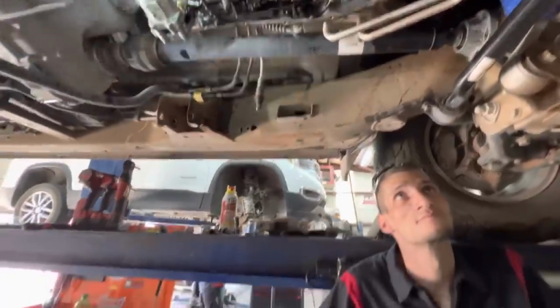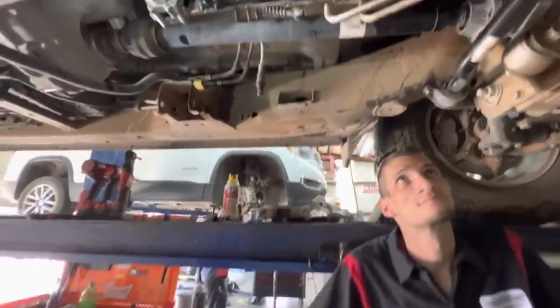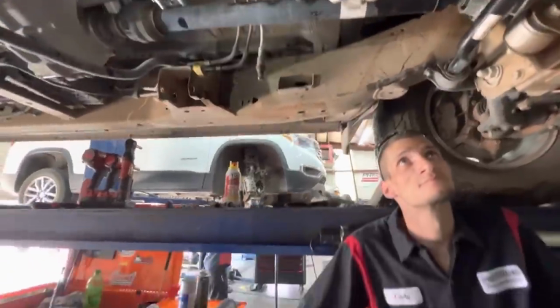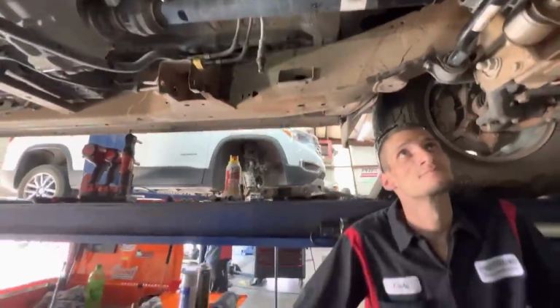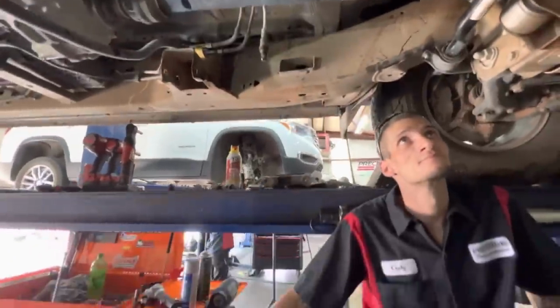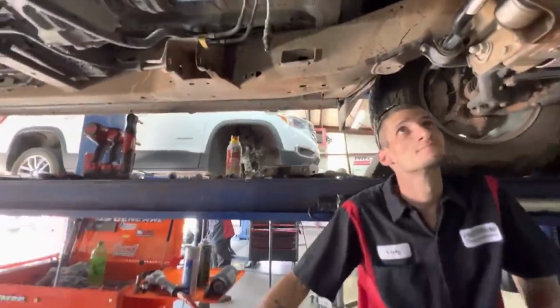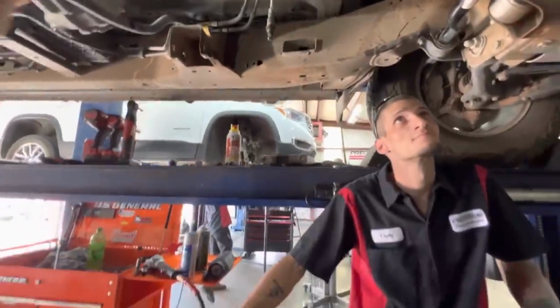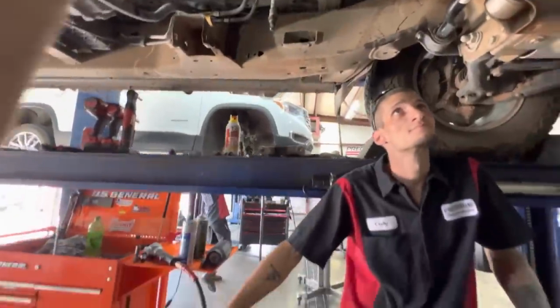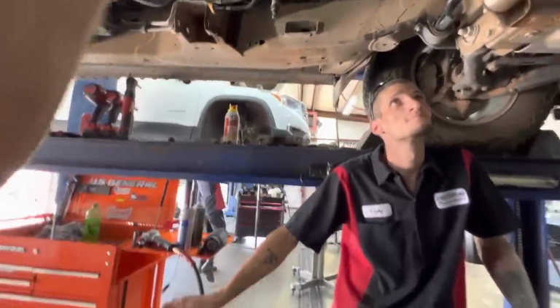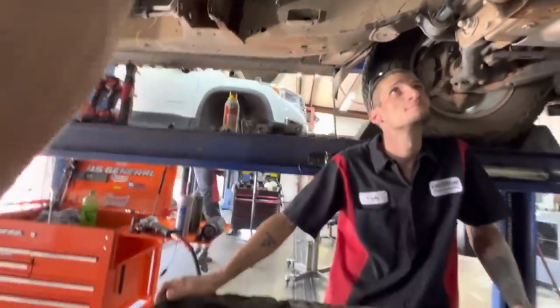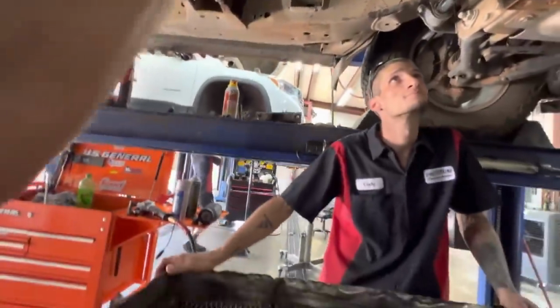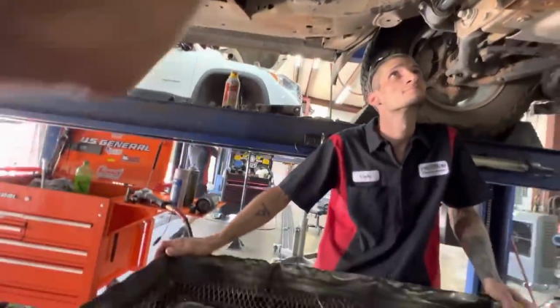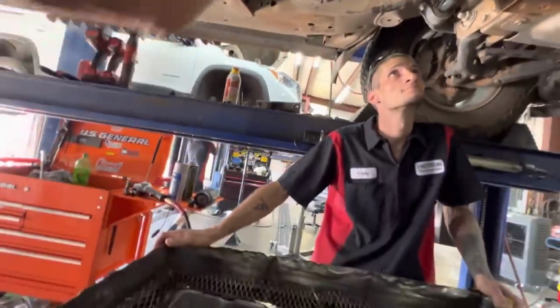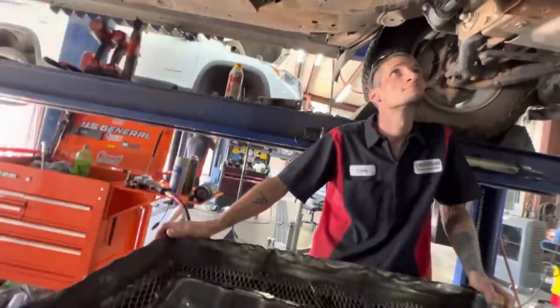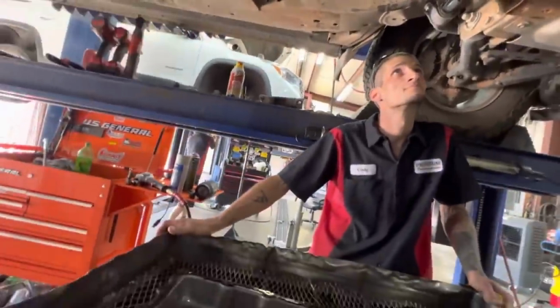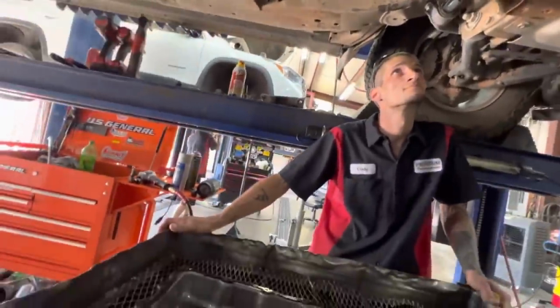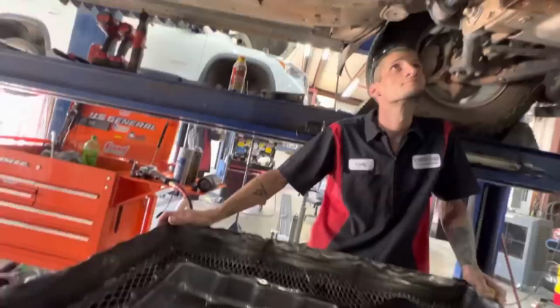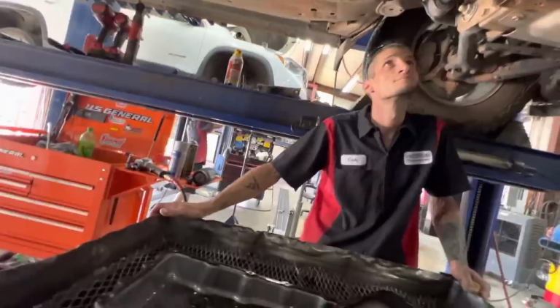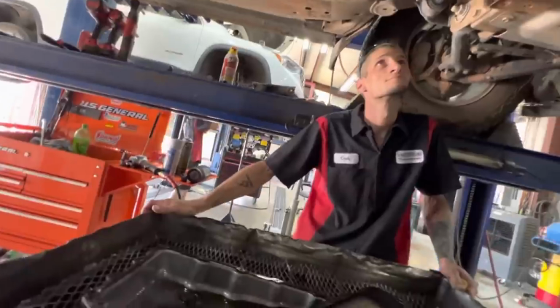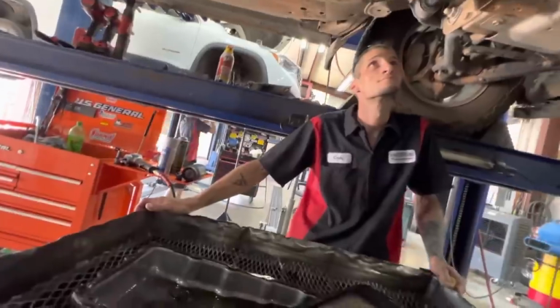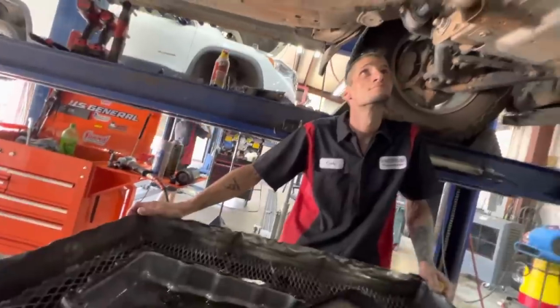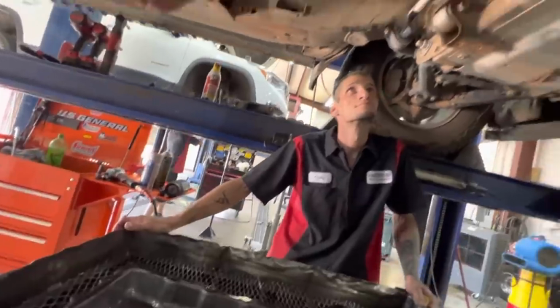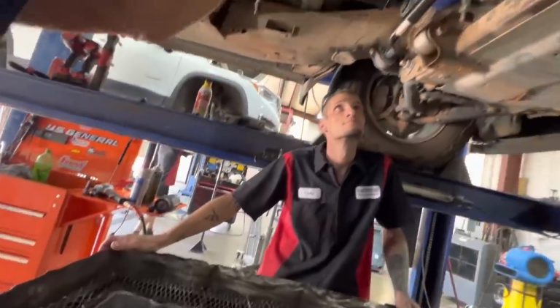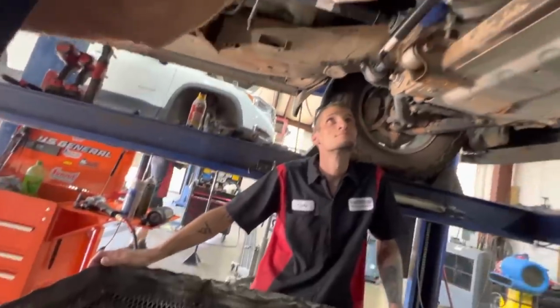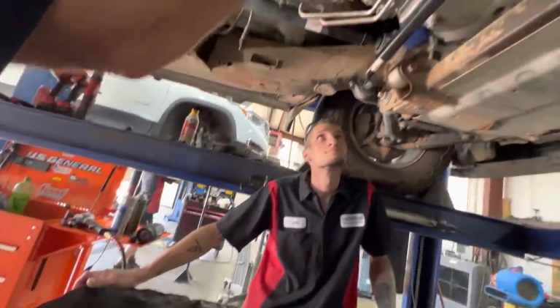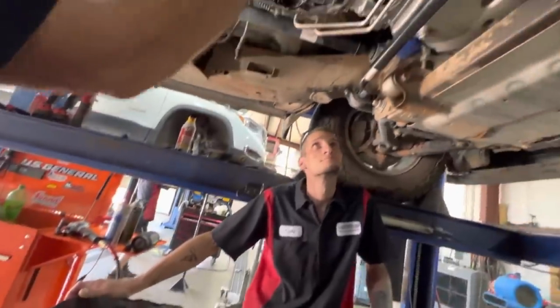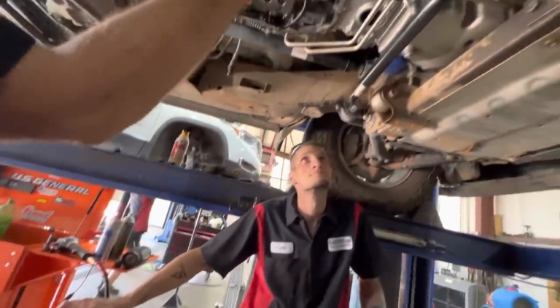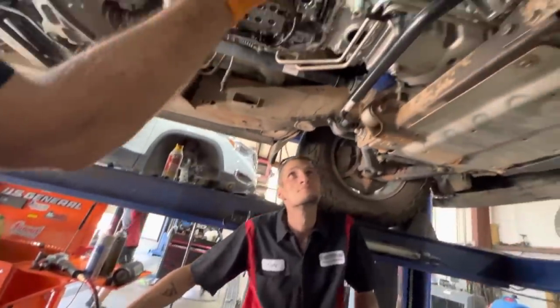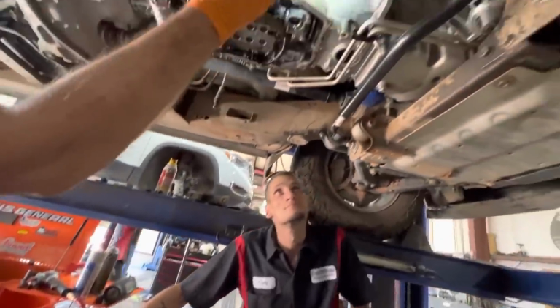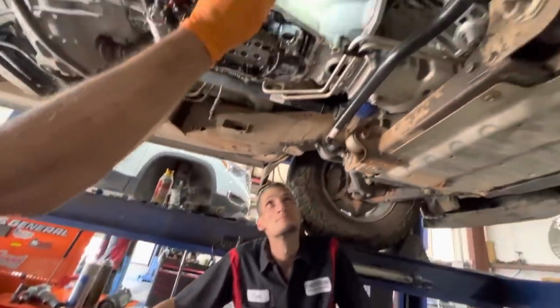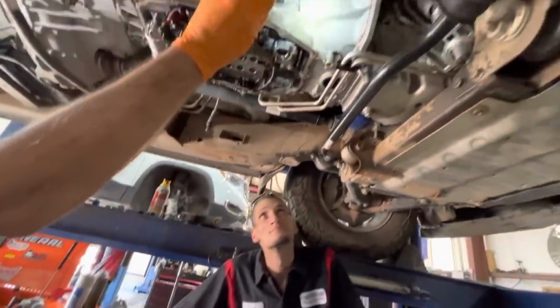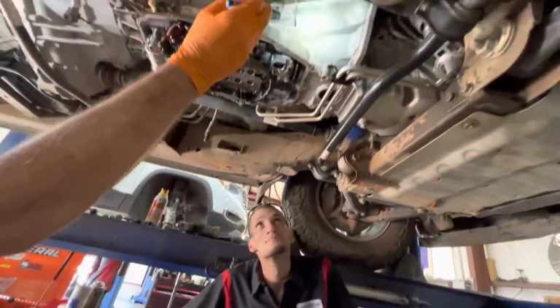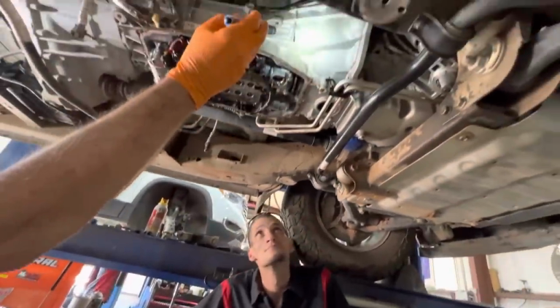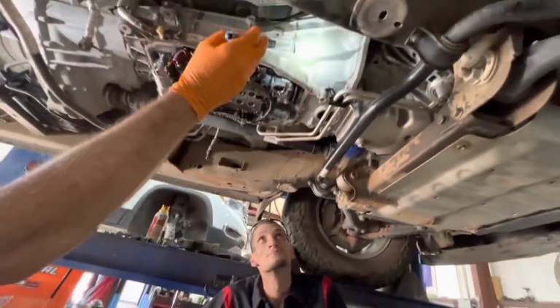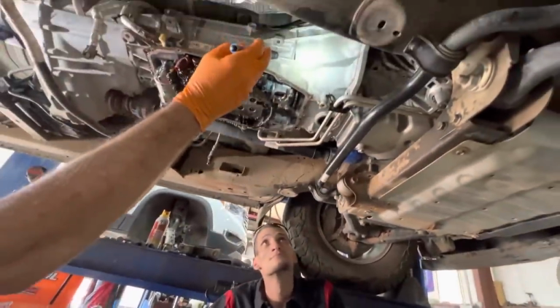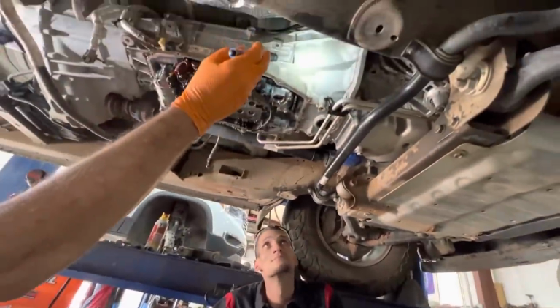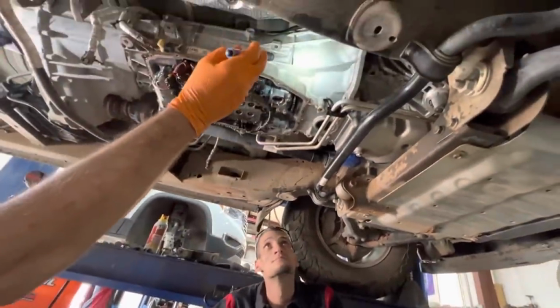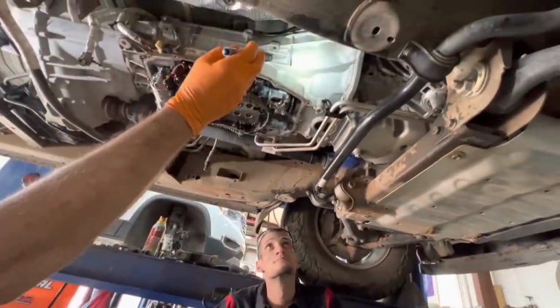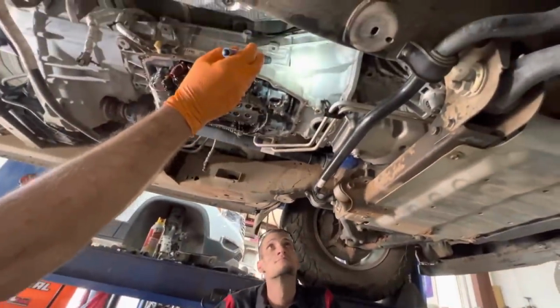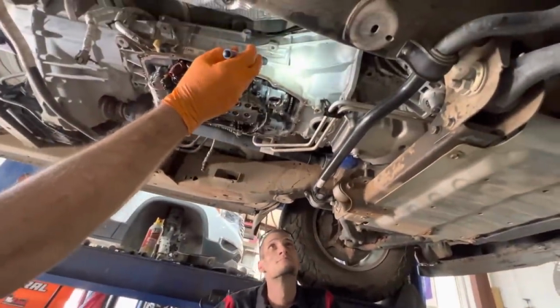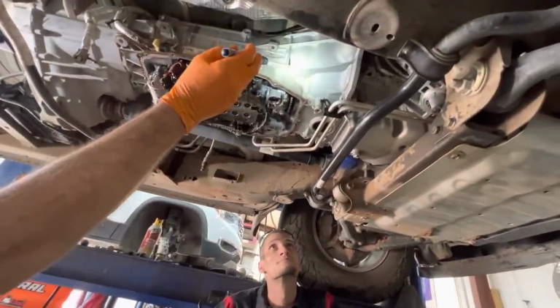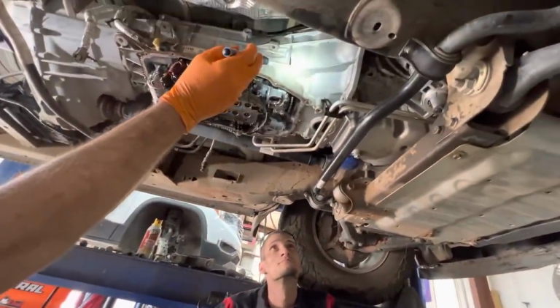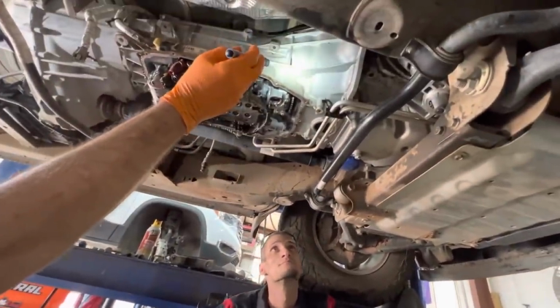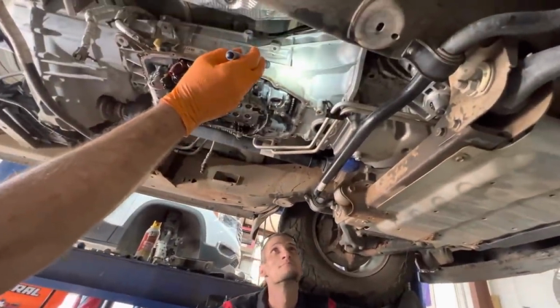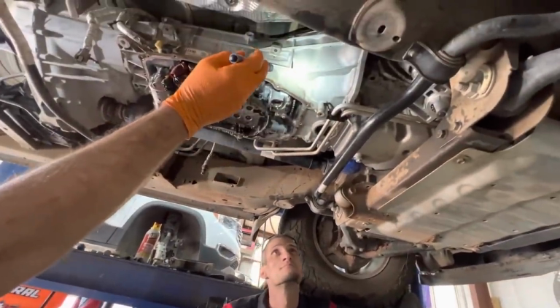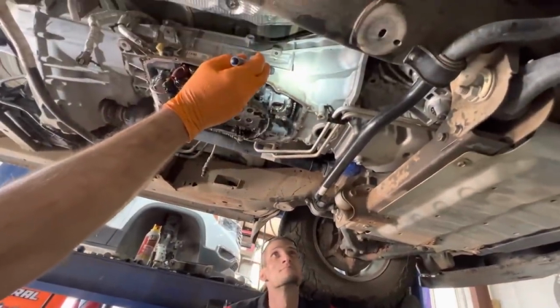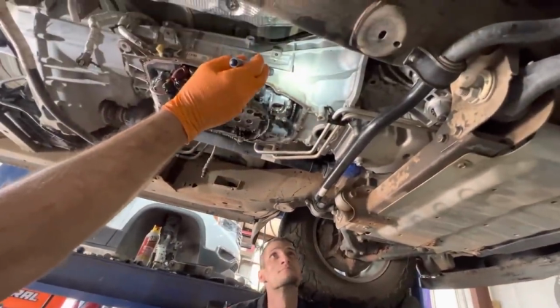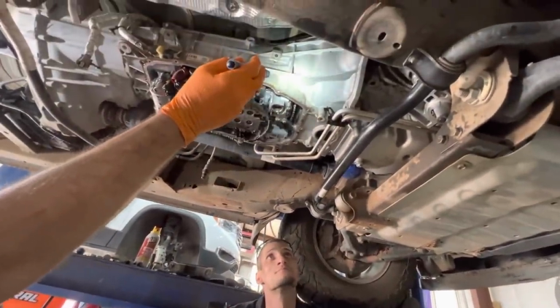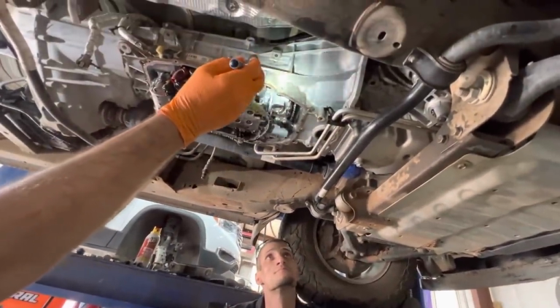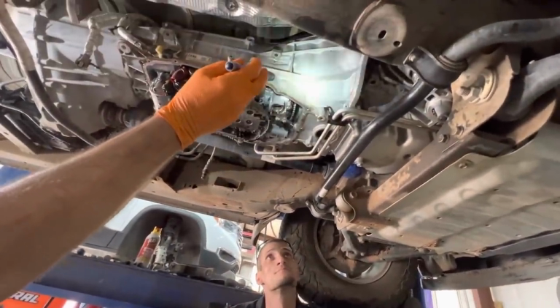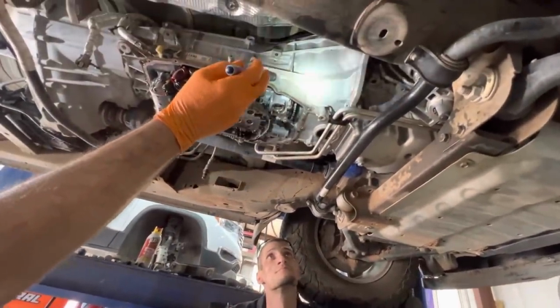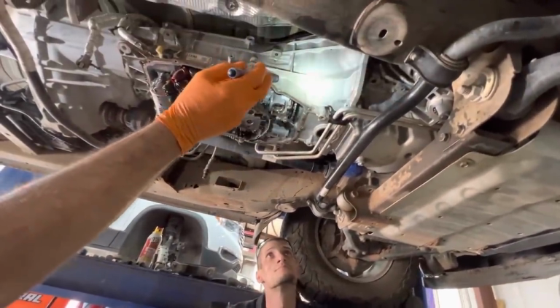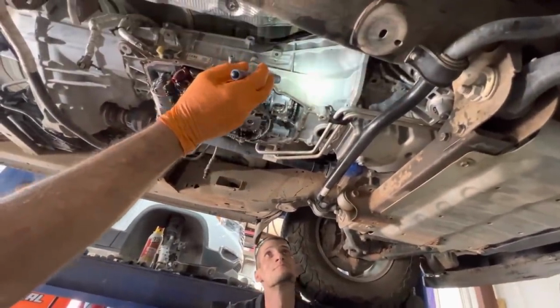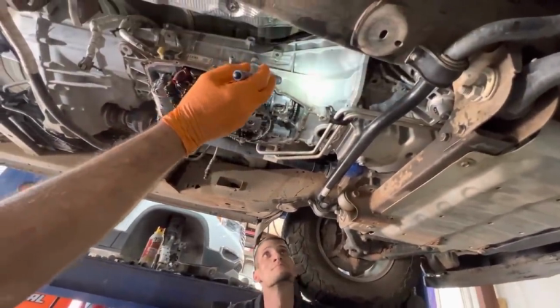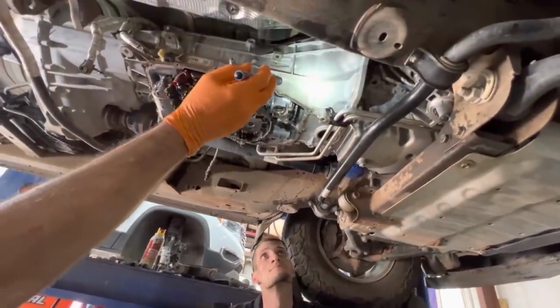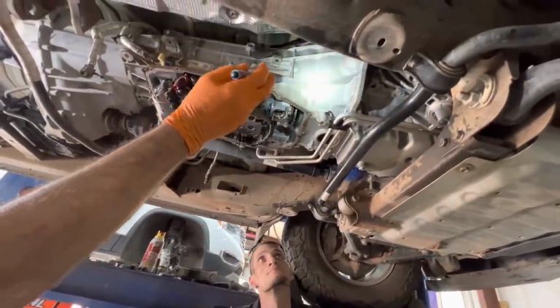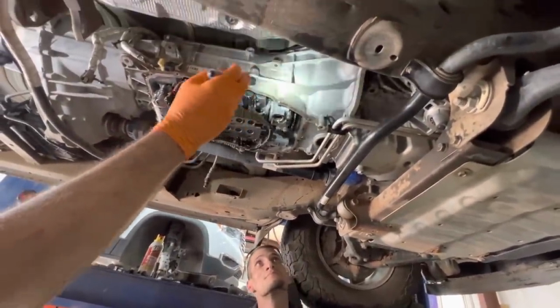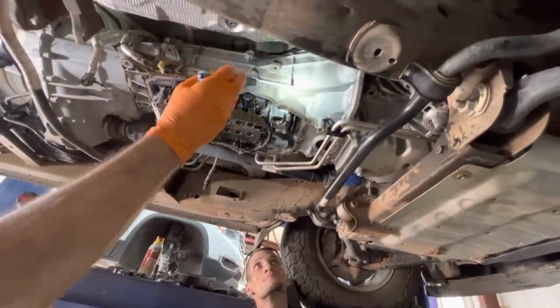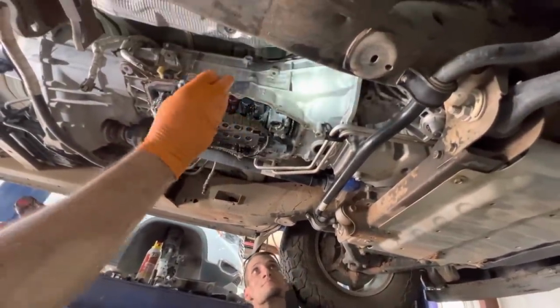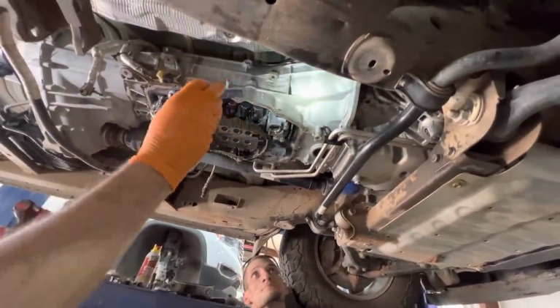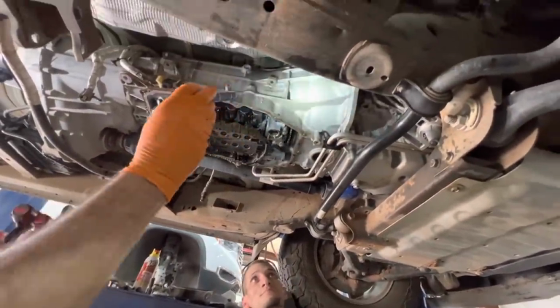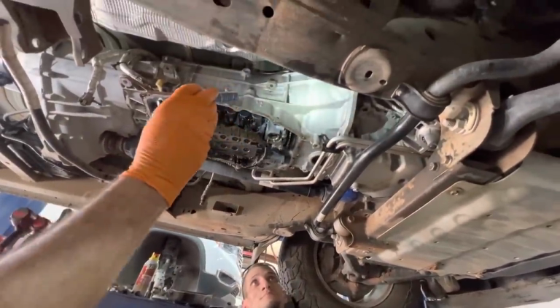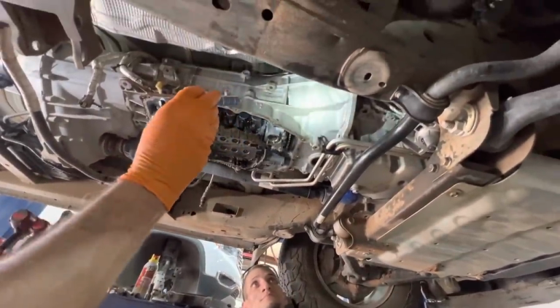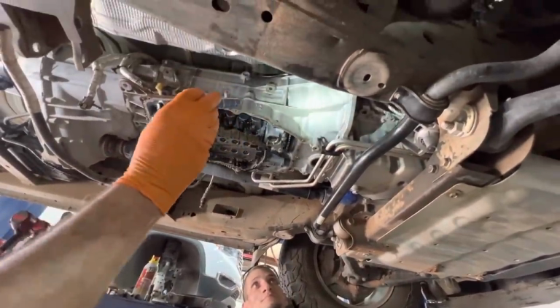Actually some of these units have the starter for the vehicle on the inside of the bell housing on the Chevrolet, so if the starter goes bad you've got to pull the tranny out.